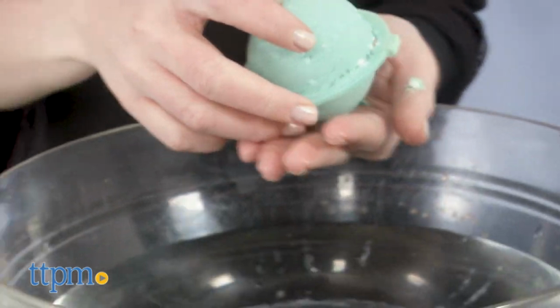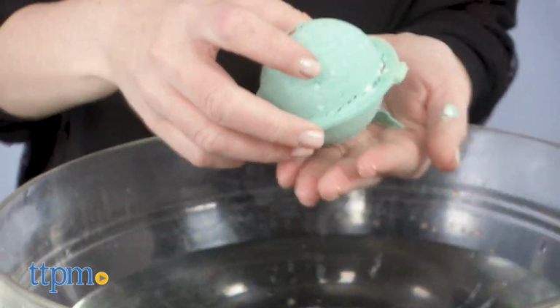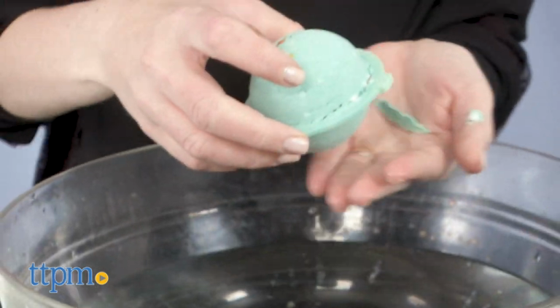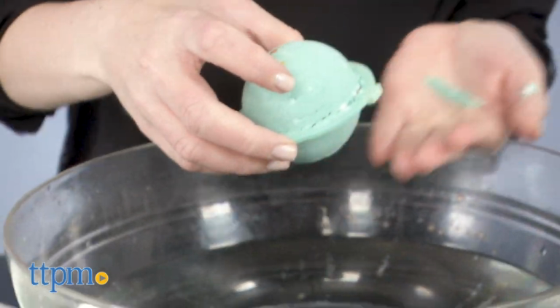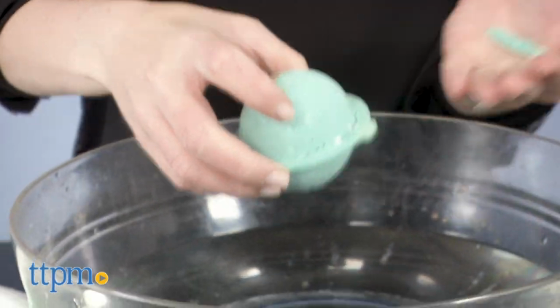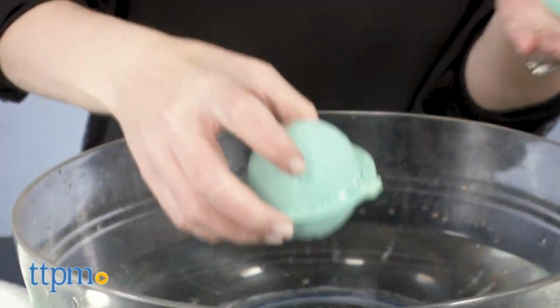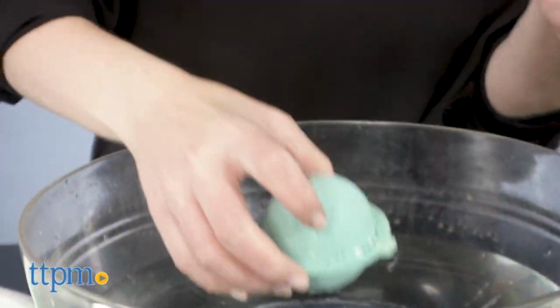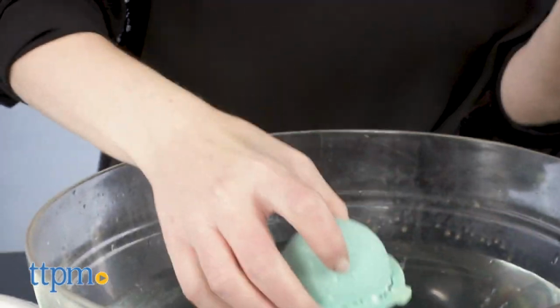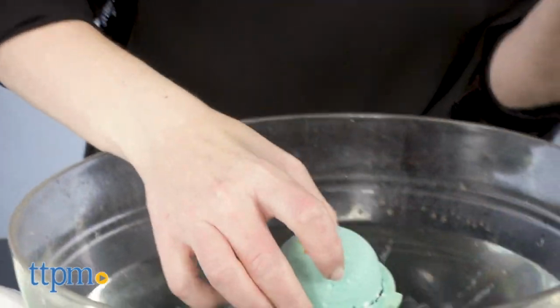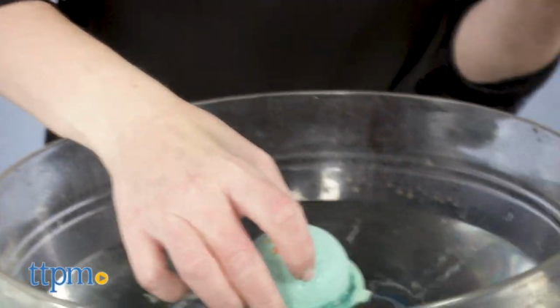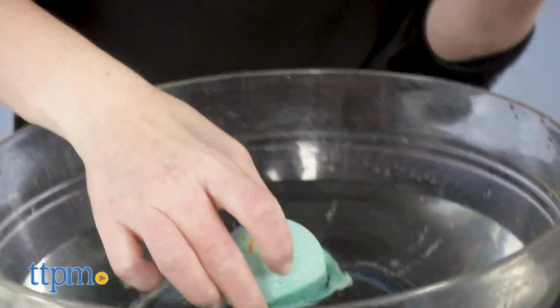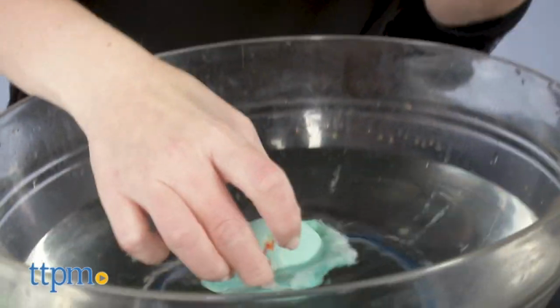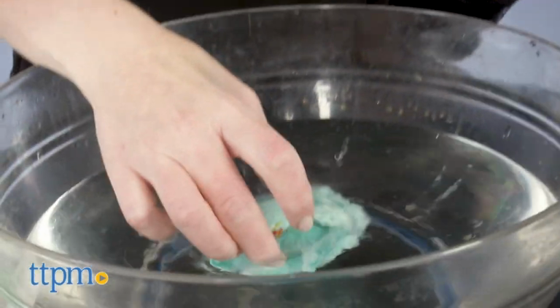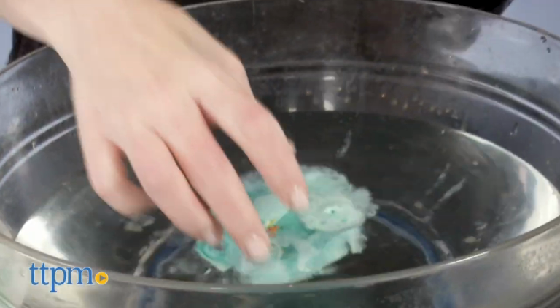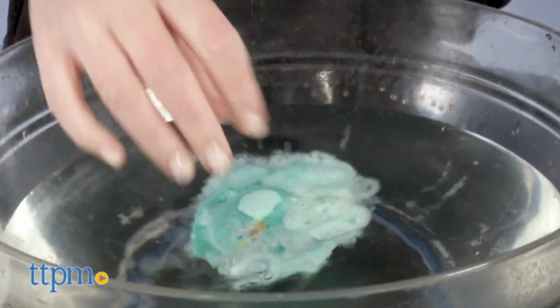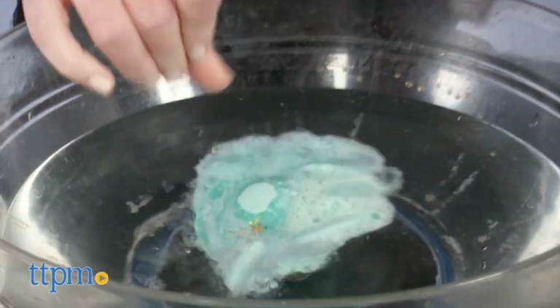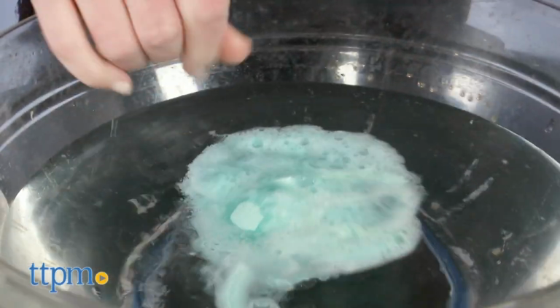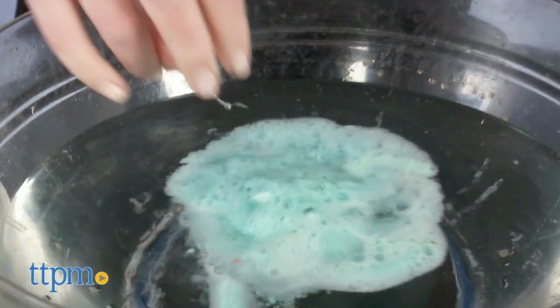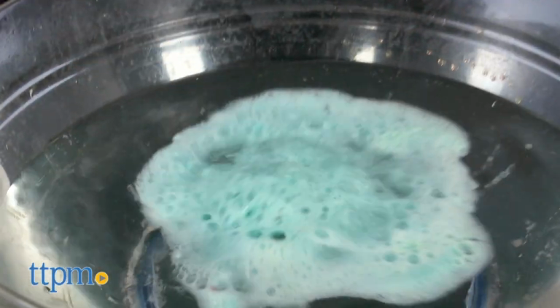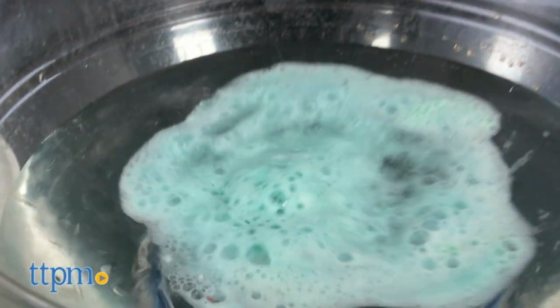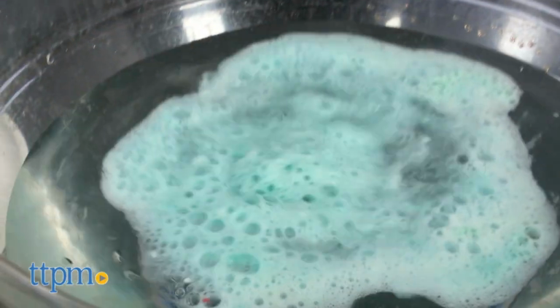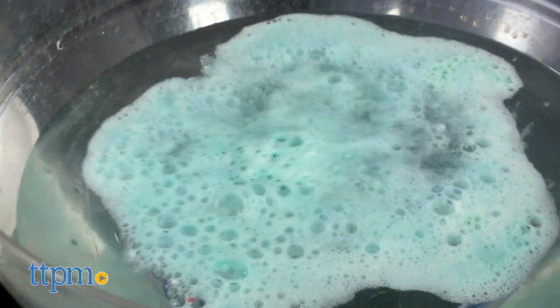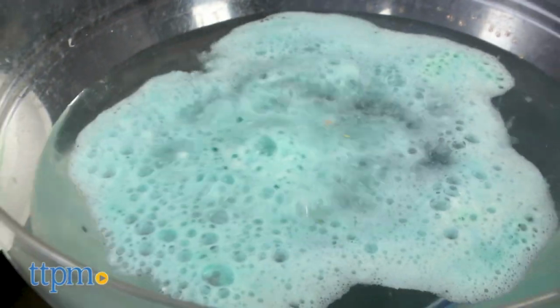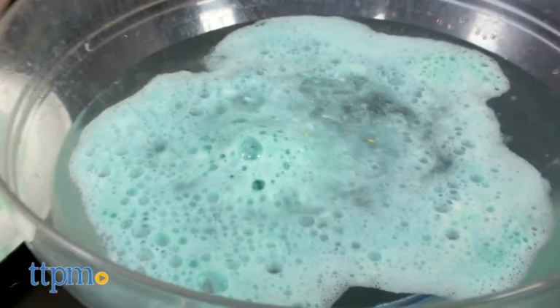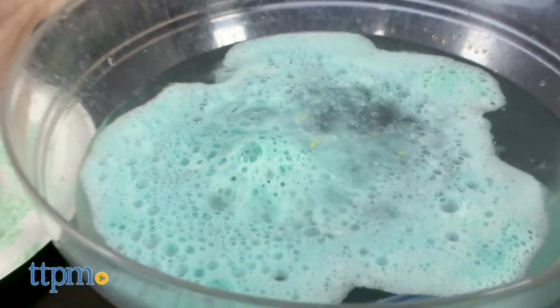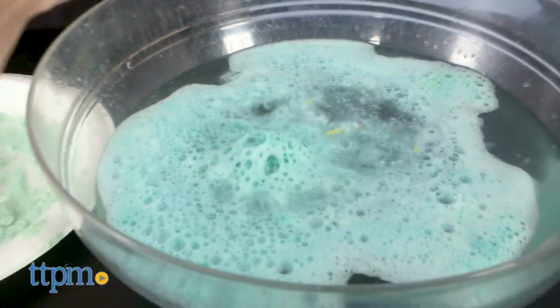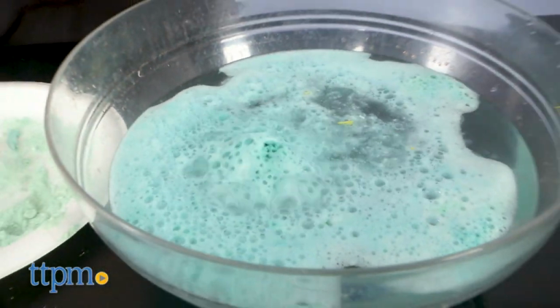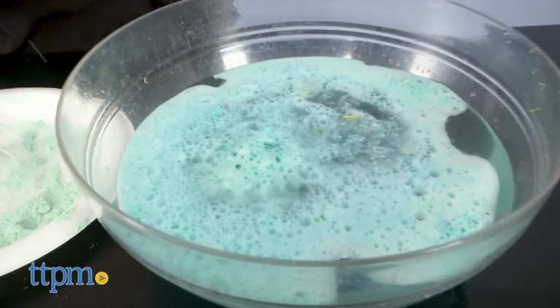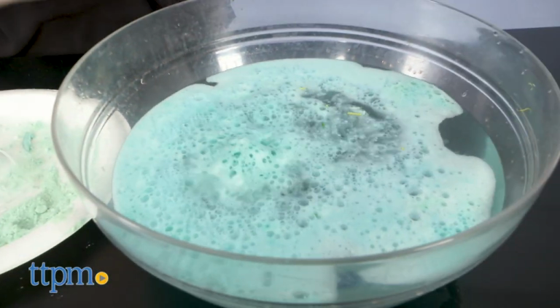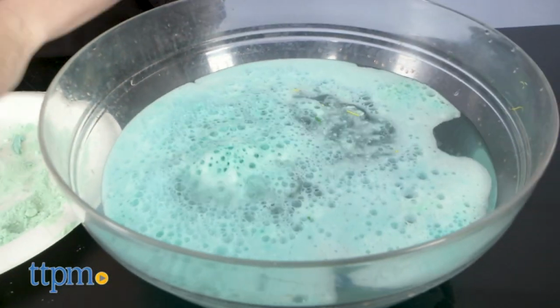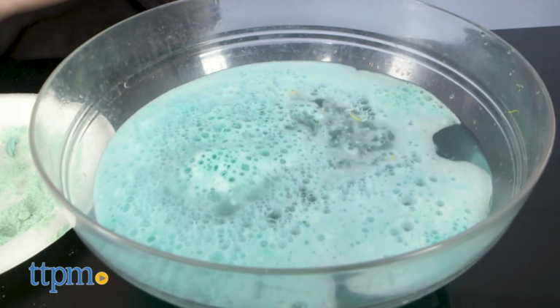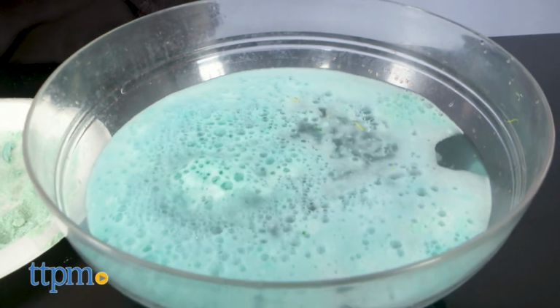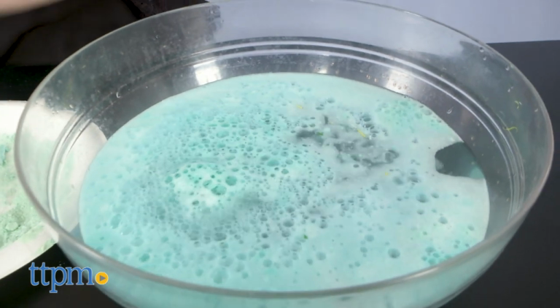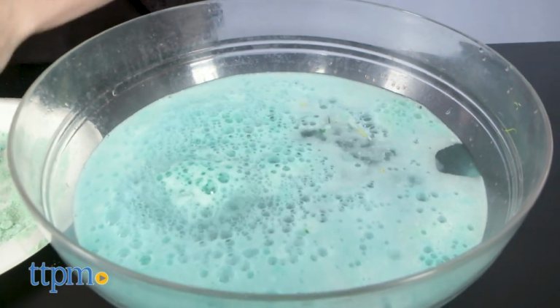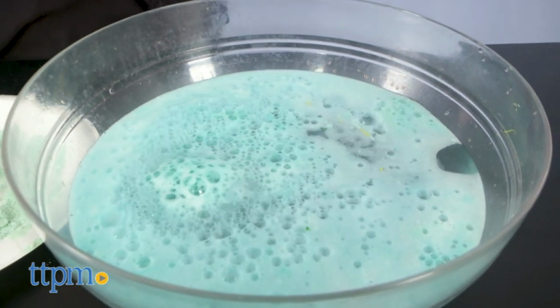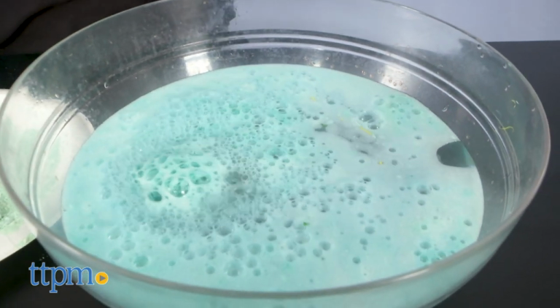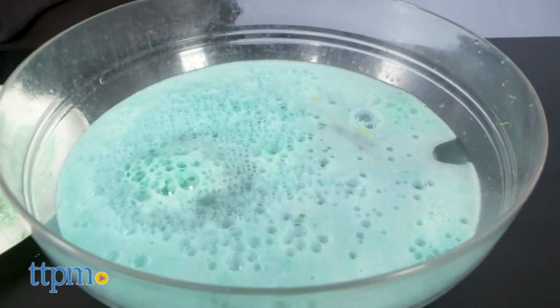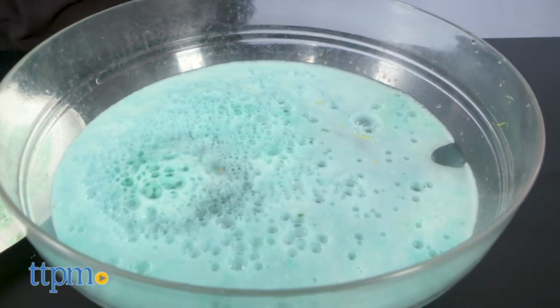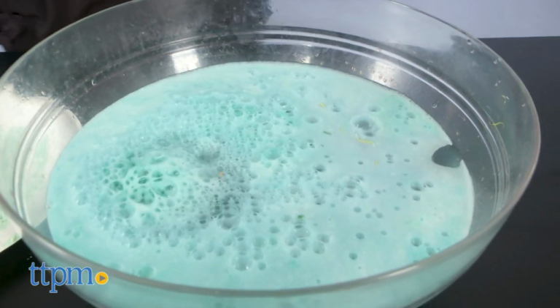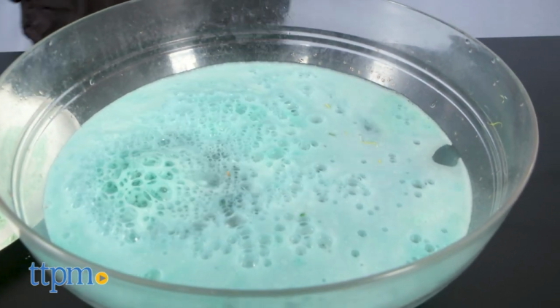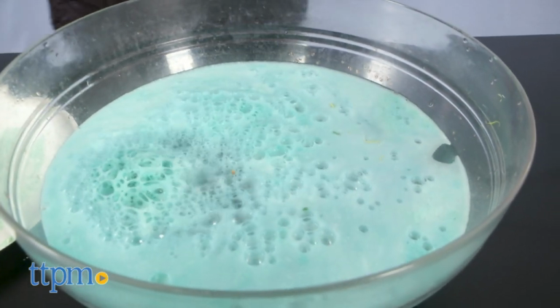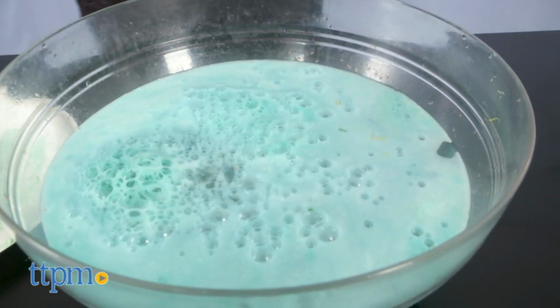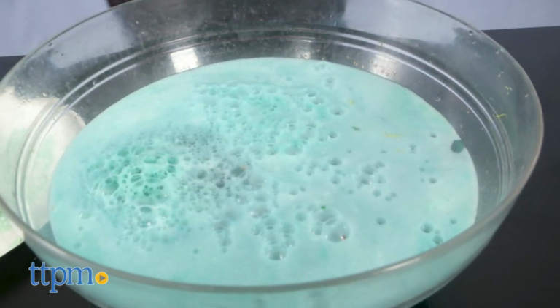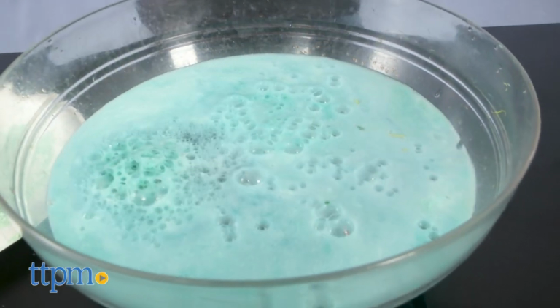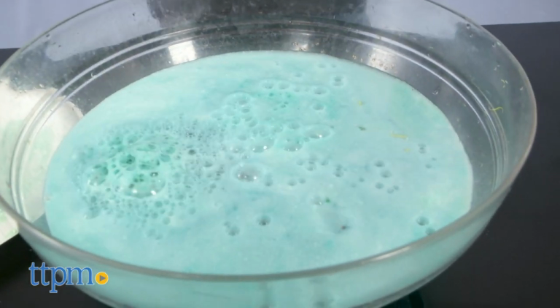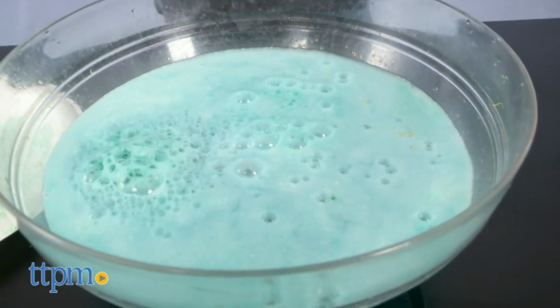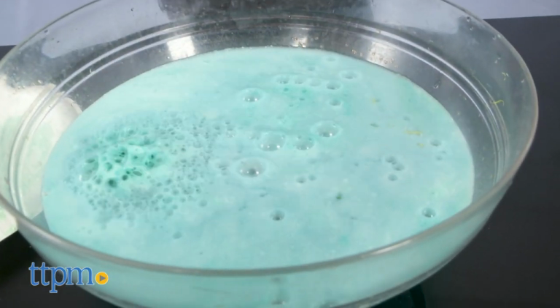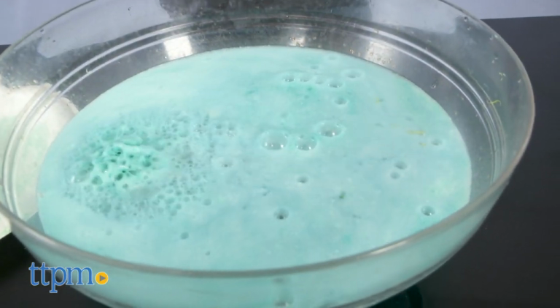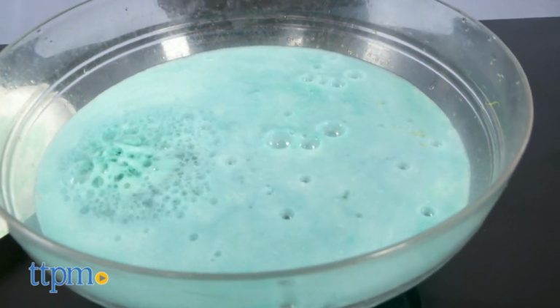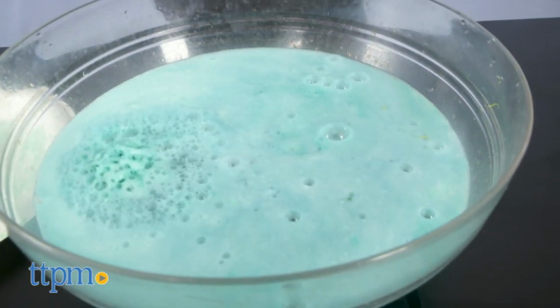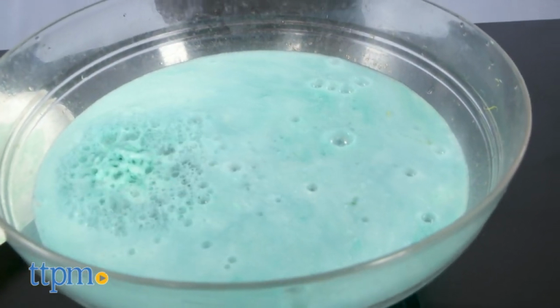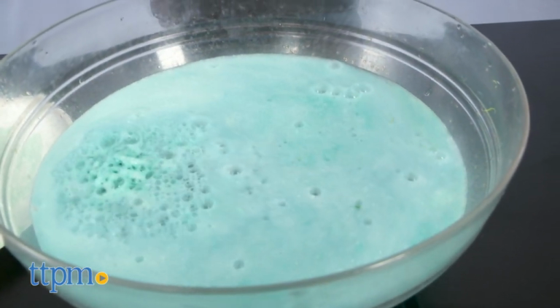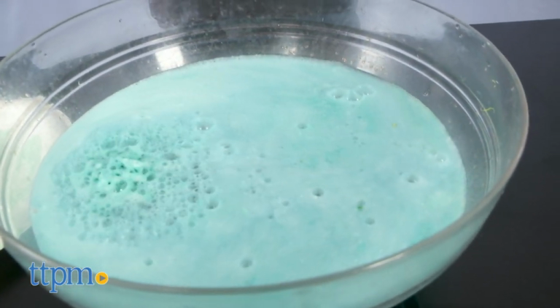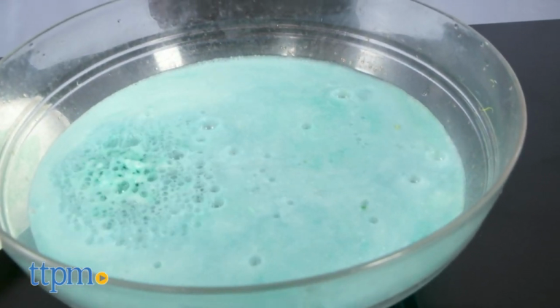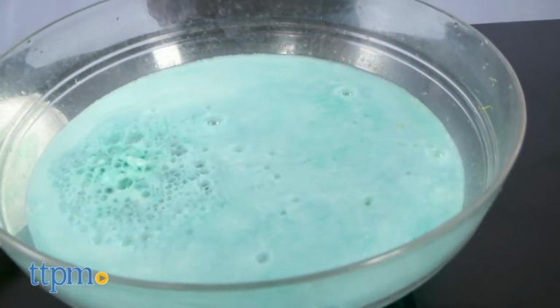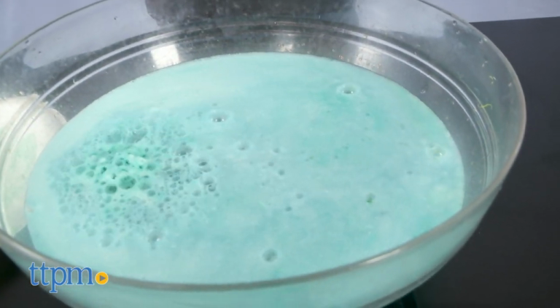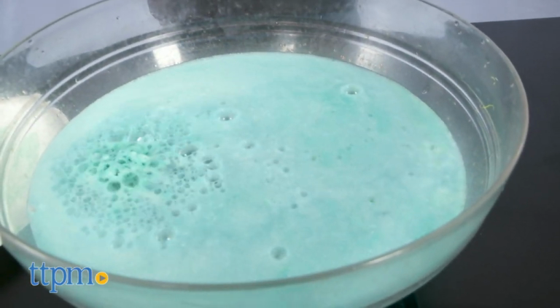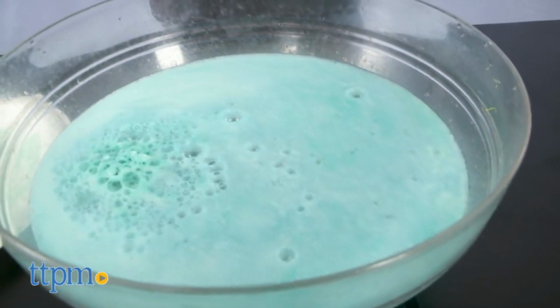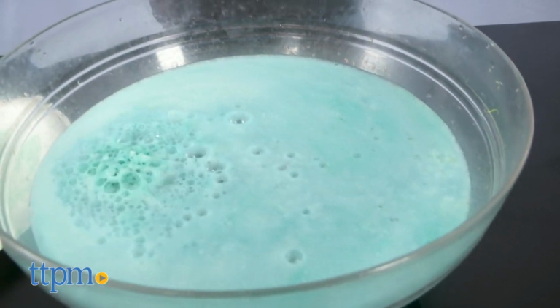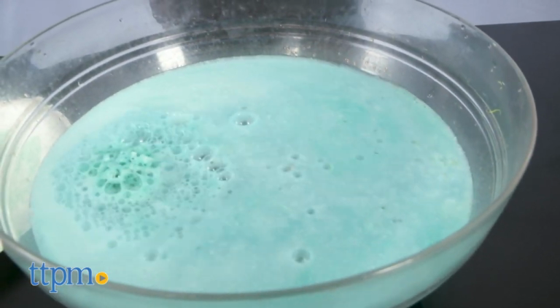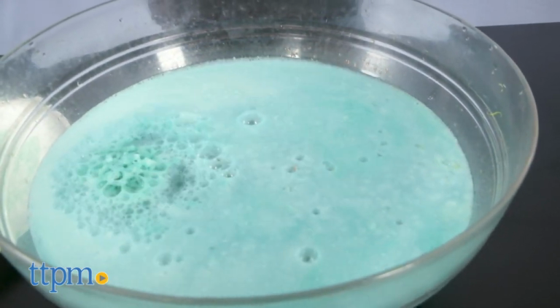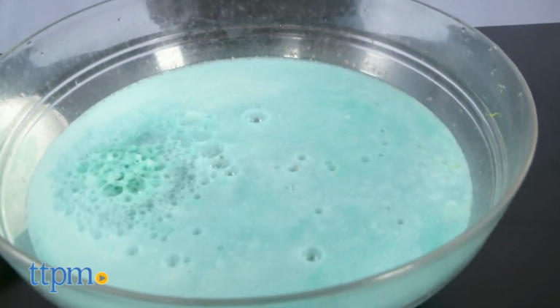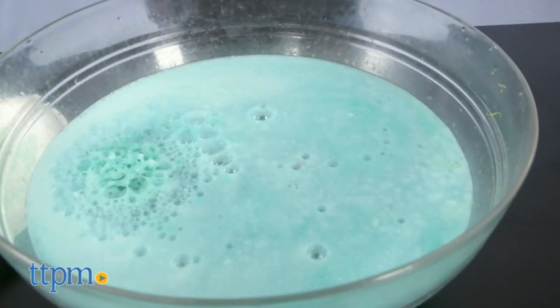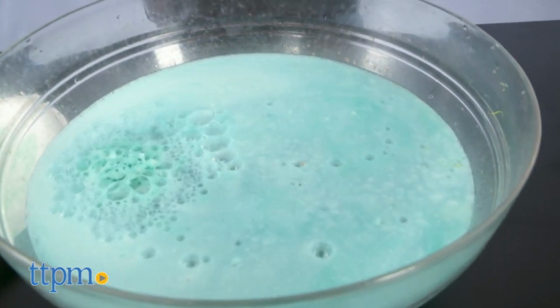When it's bath time, just place the bath bomb in the warm bath water and watch it fizz and dissolve, releasing the figure hidden inside.